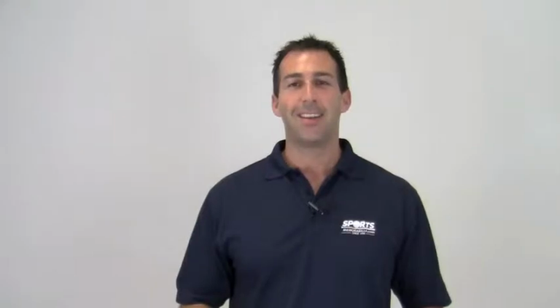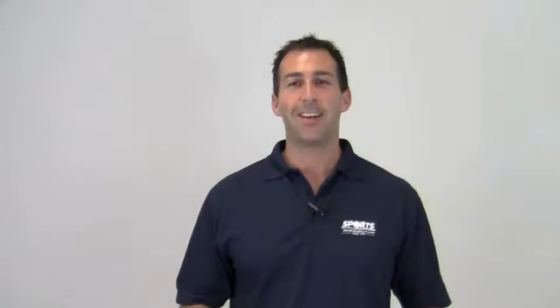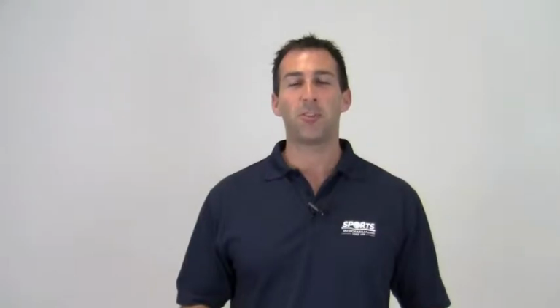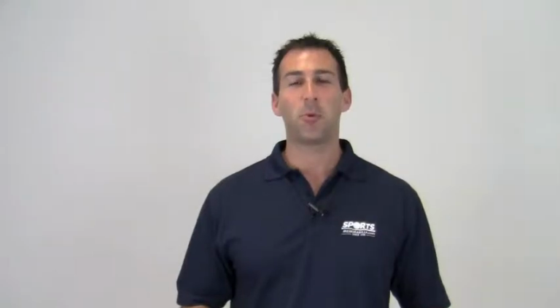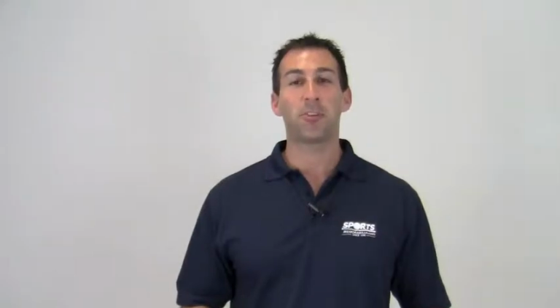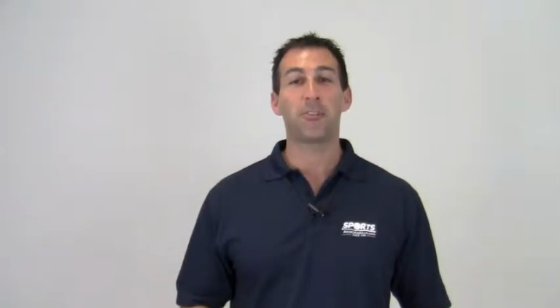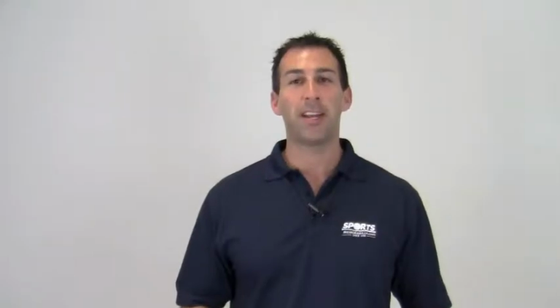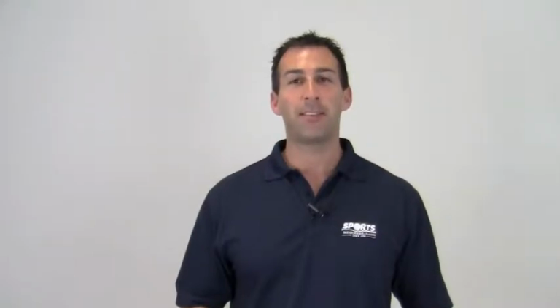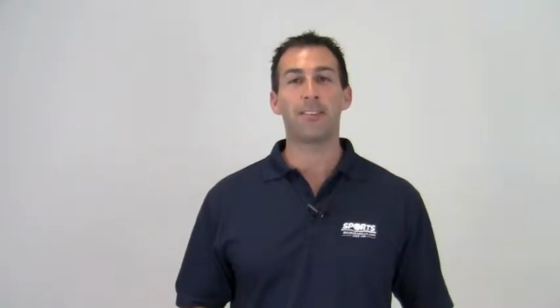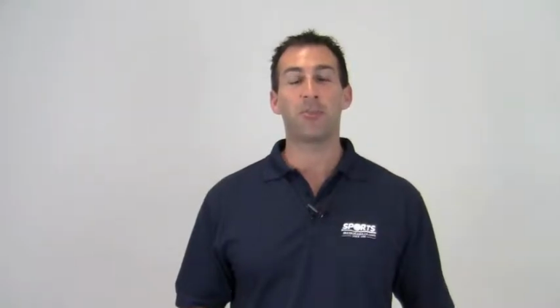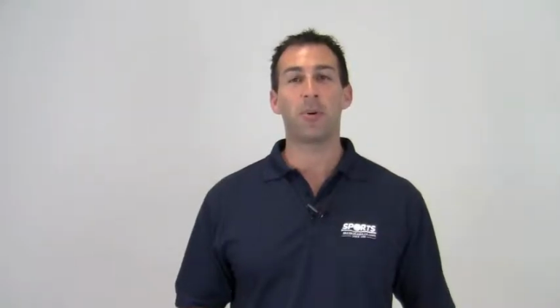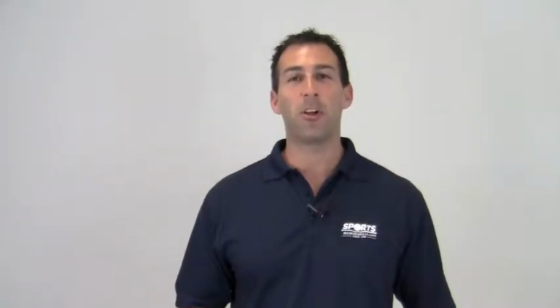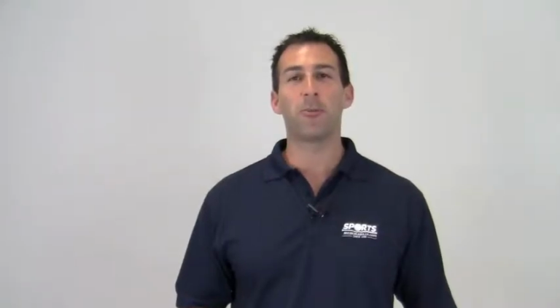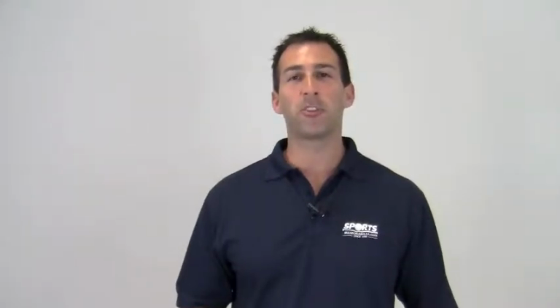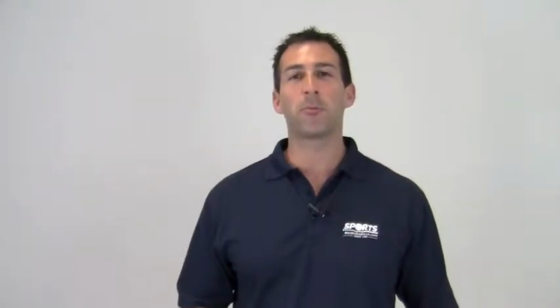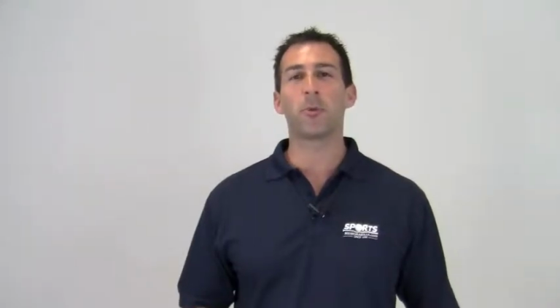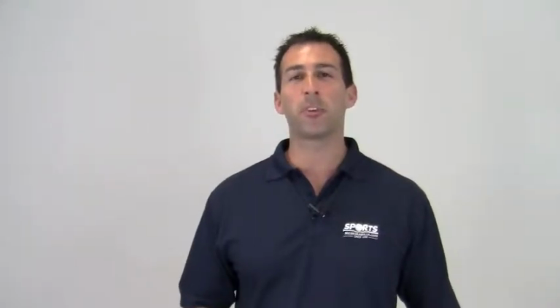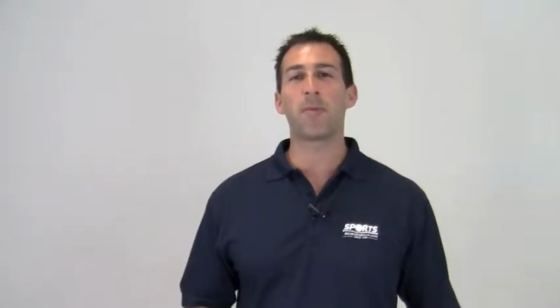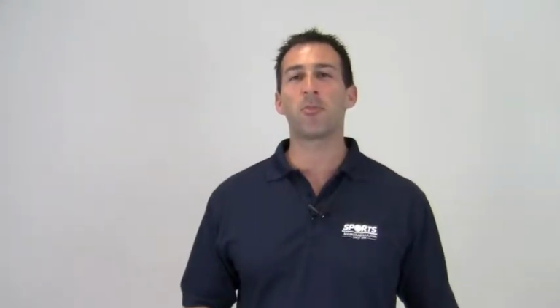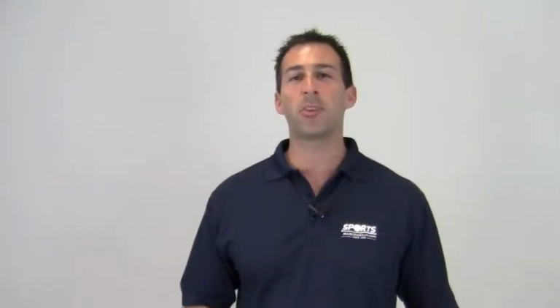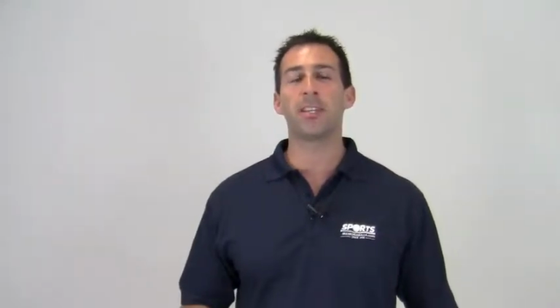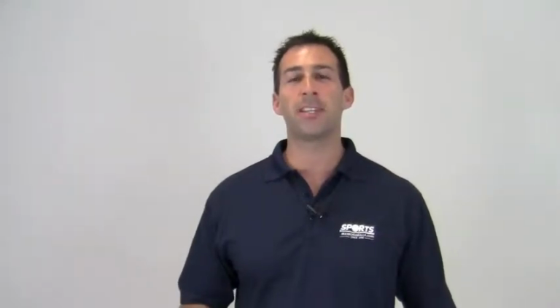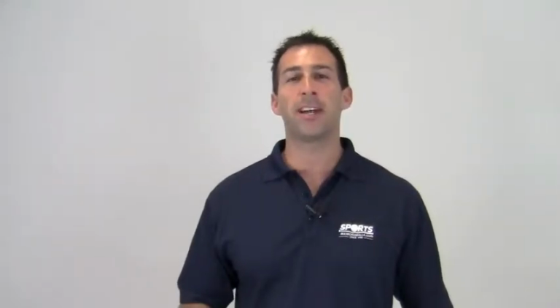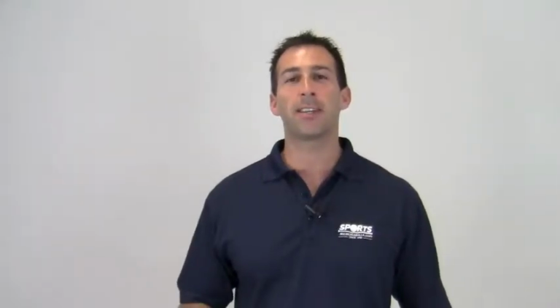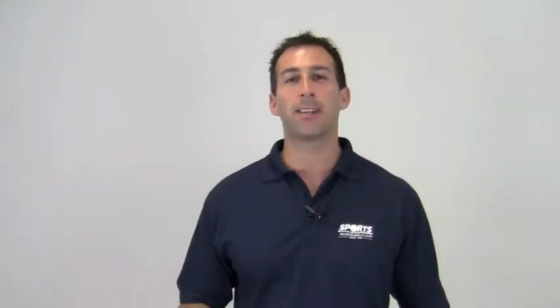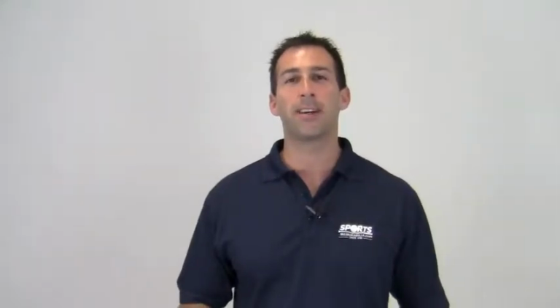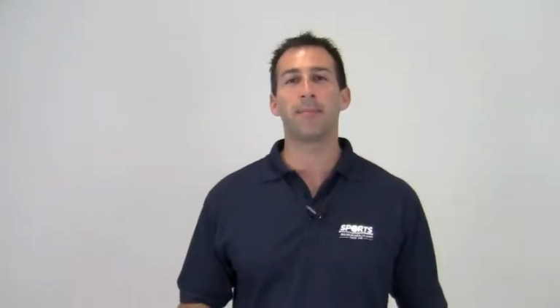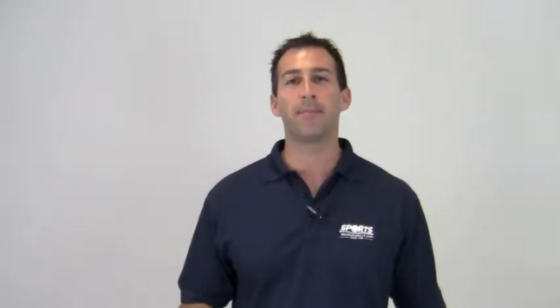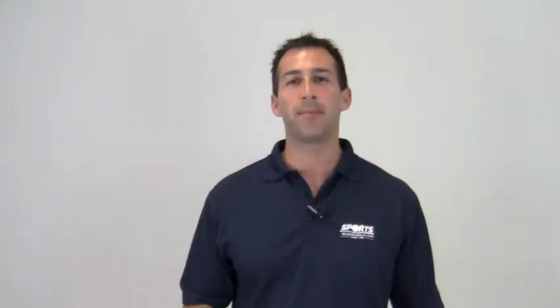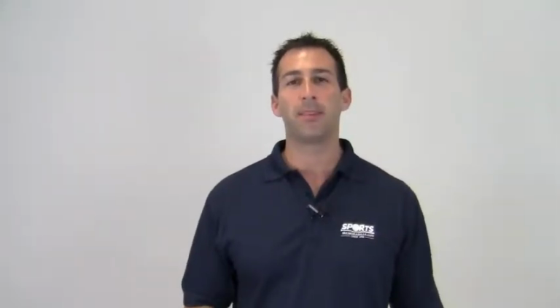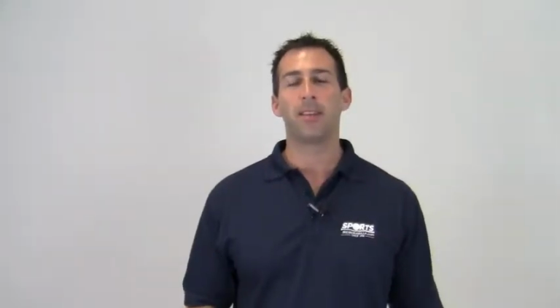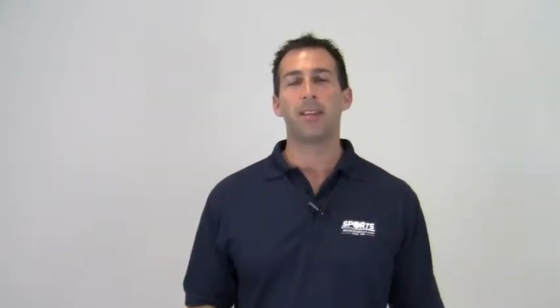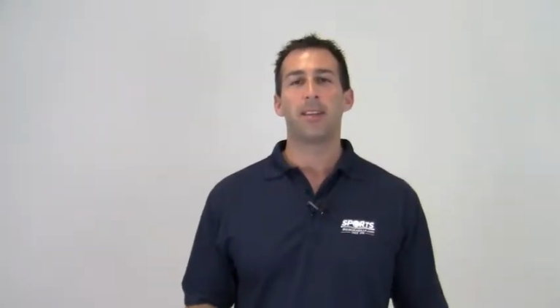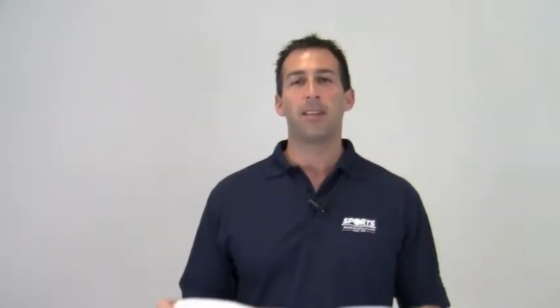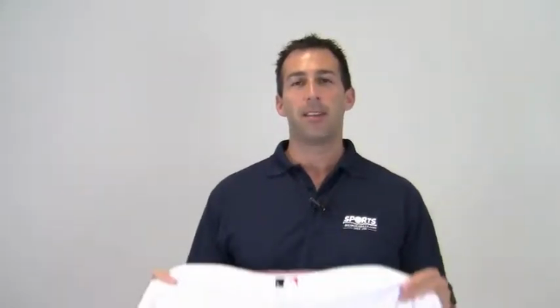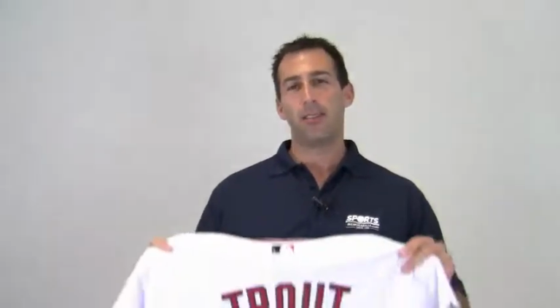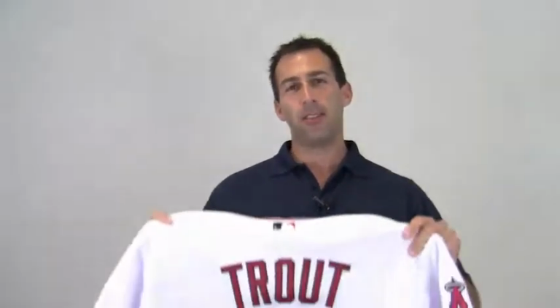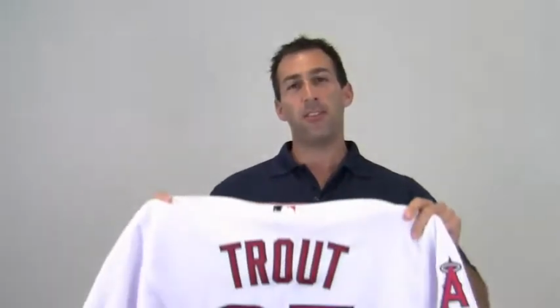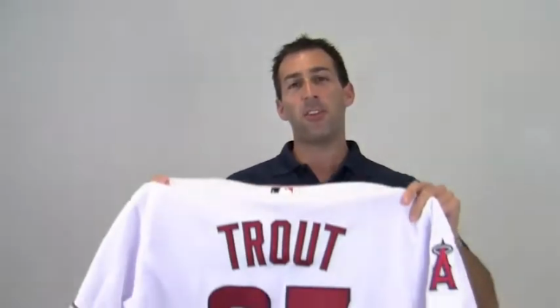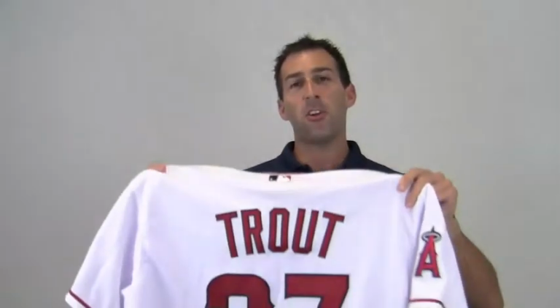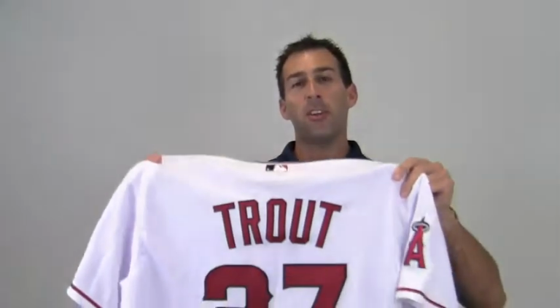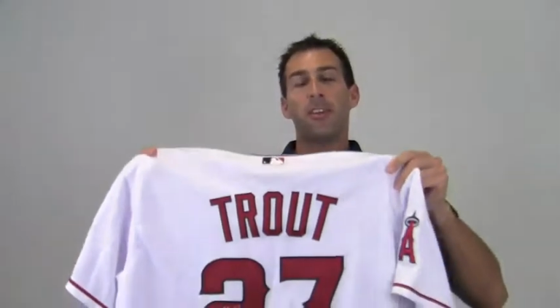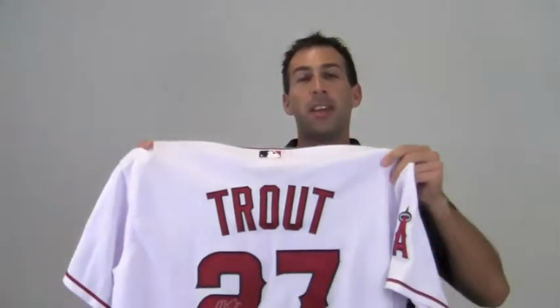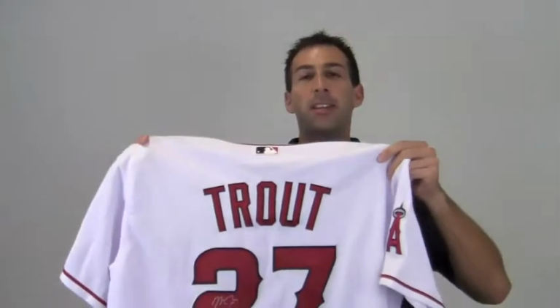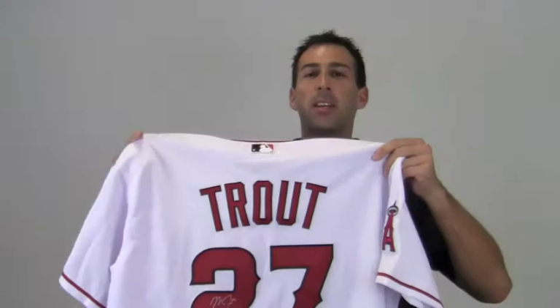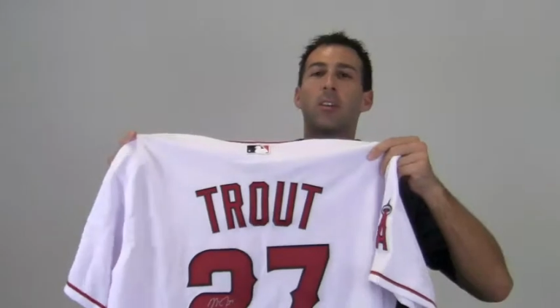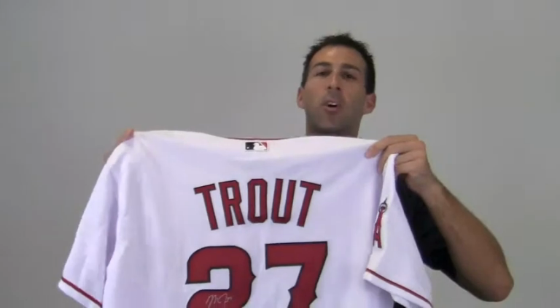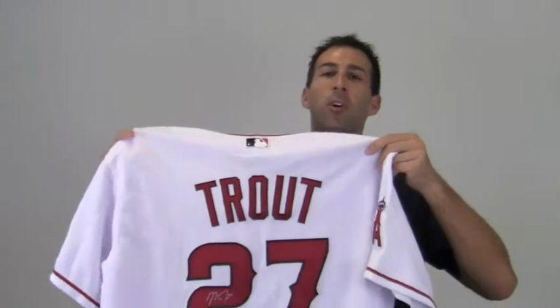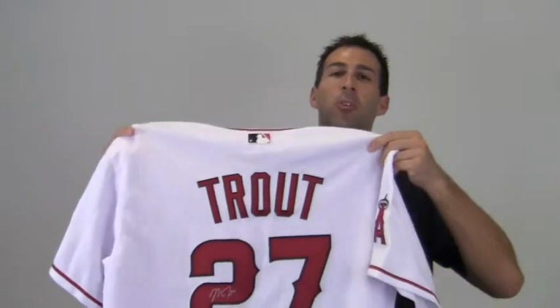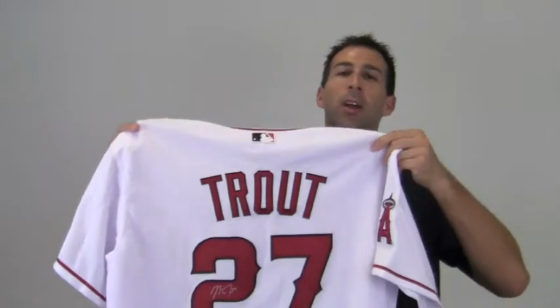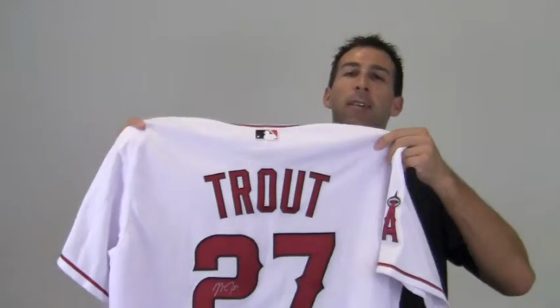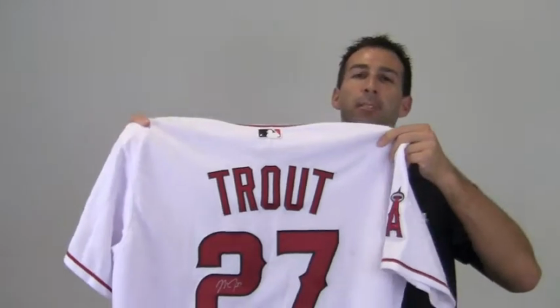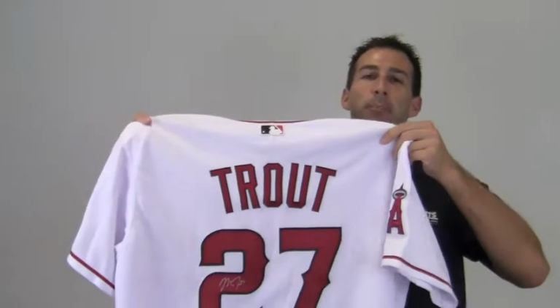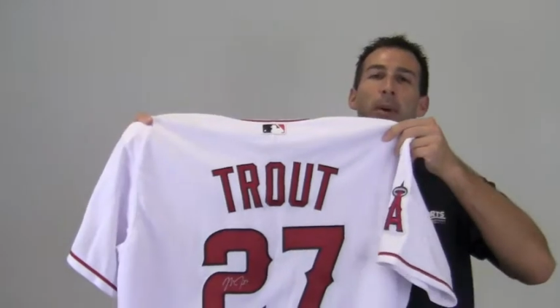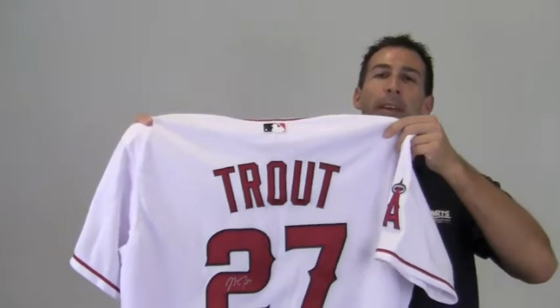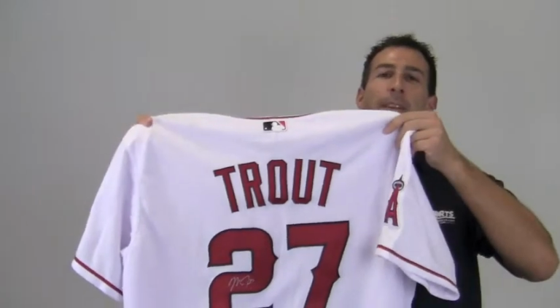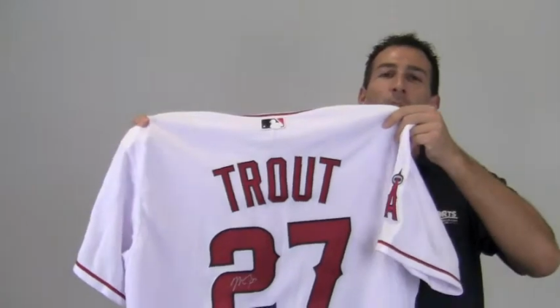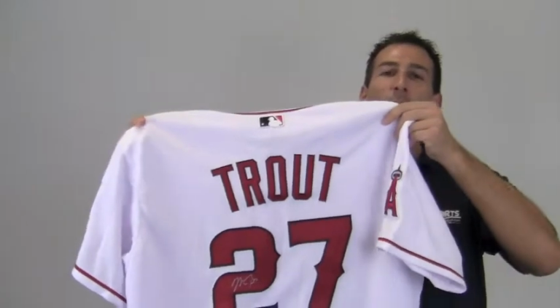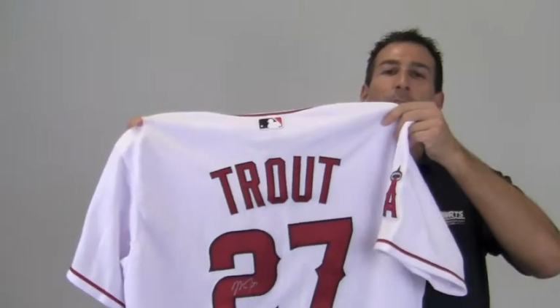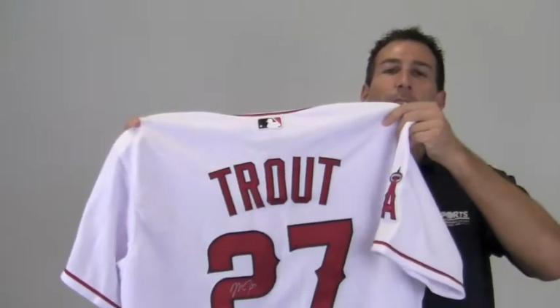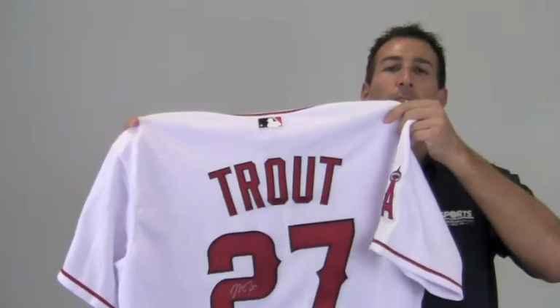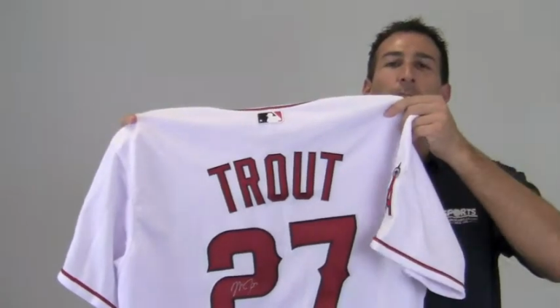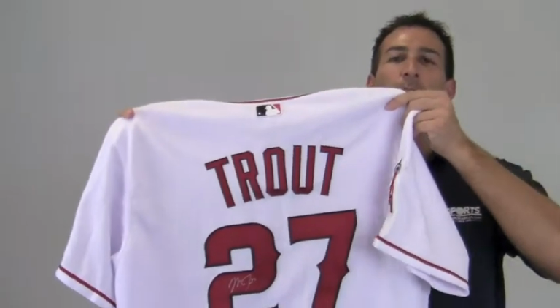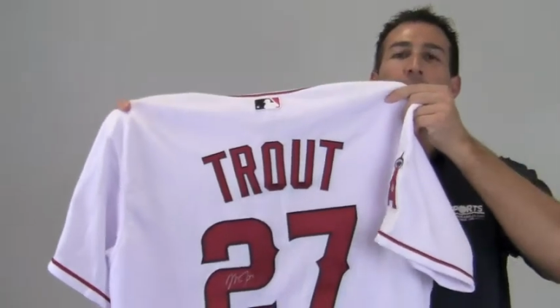Hi sports fans, it's Paul with SportsMemorabilia.com. This is an authentic, autographed Mike Trout jersey.